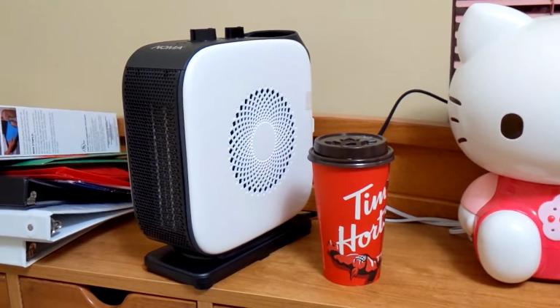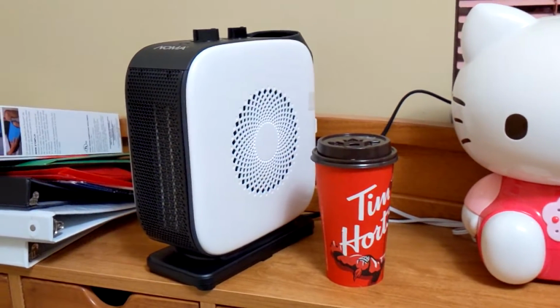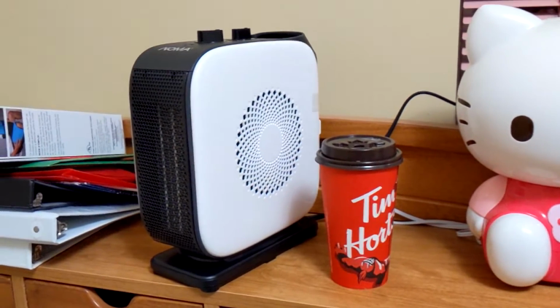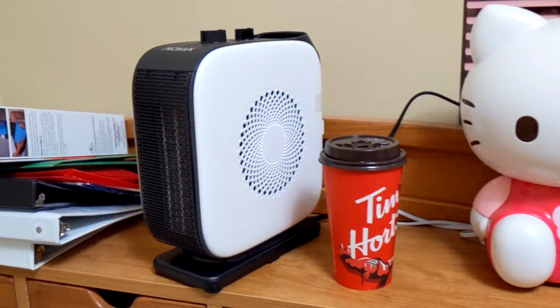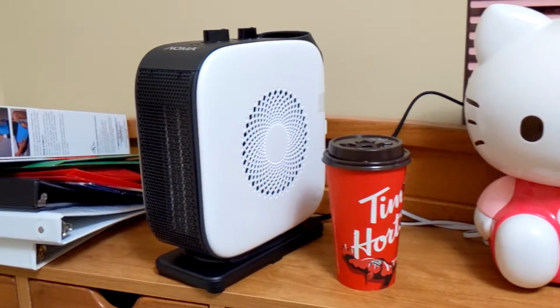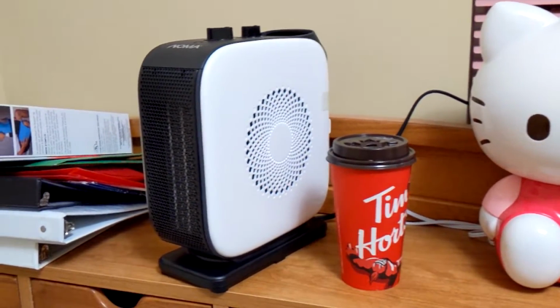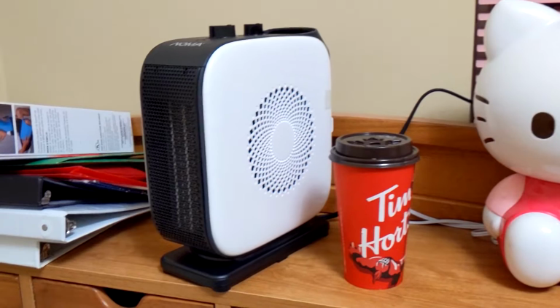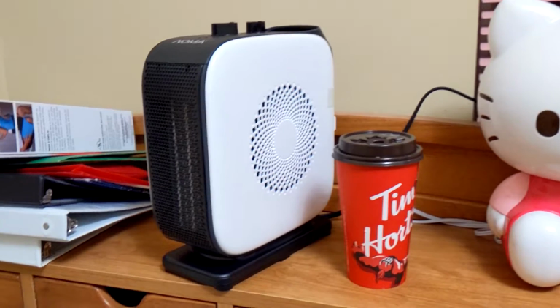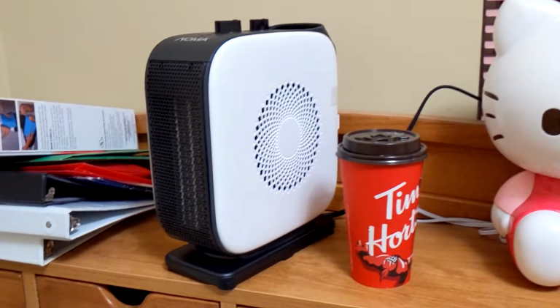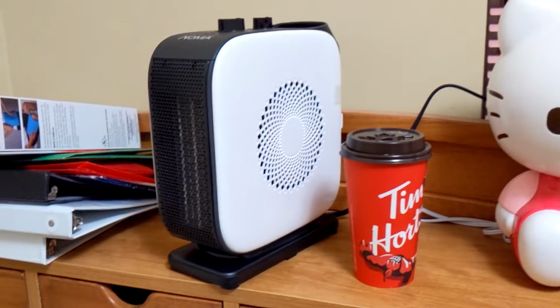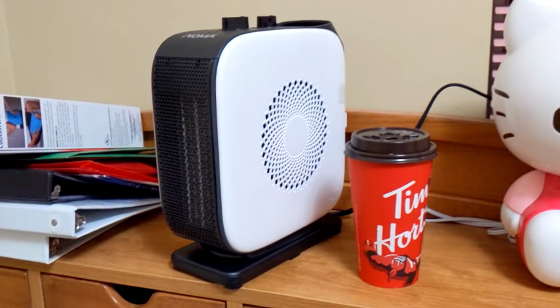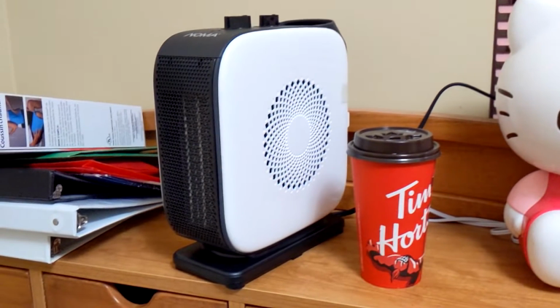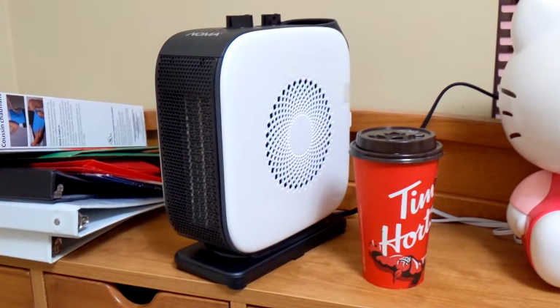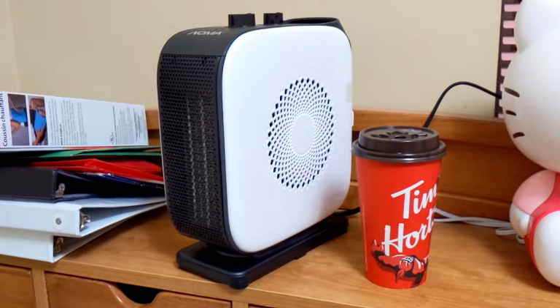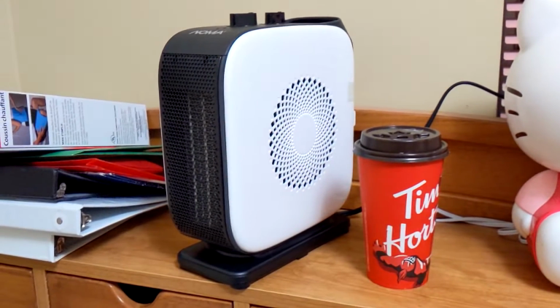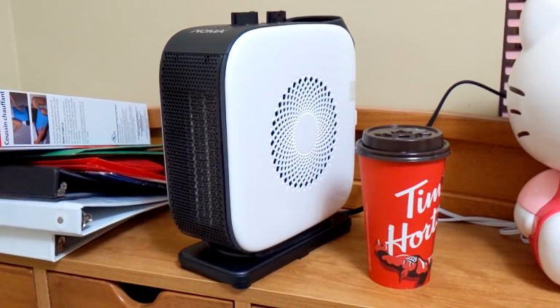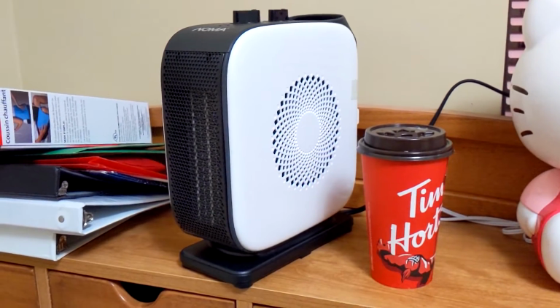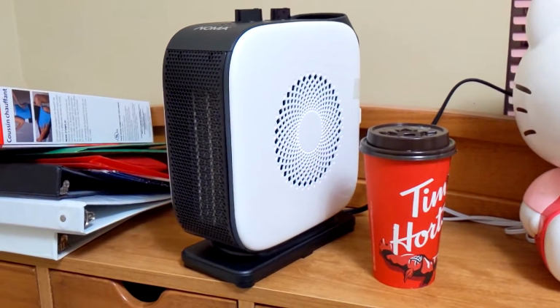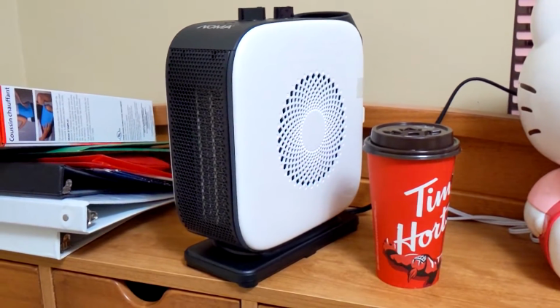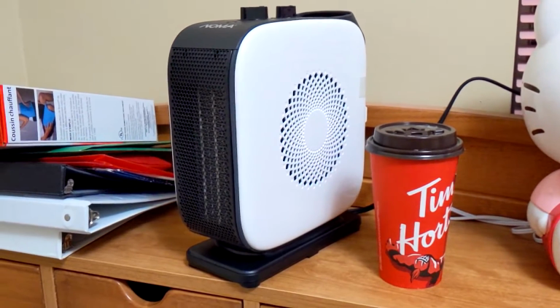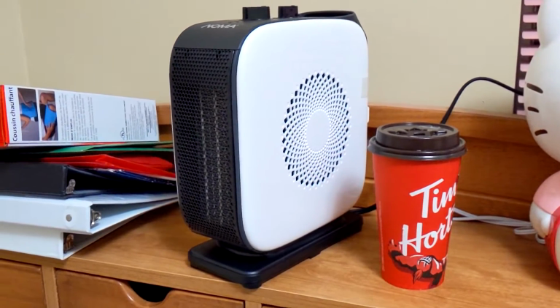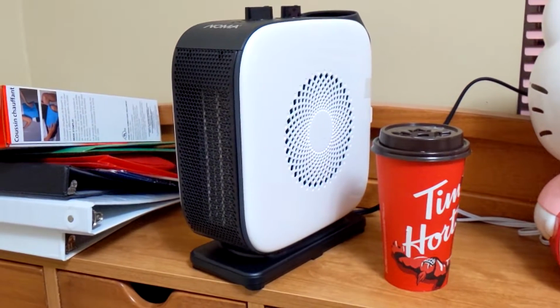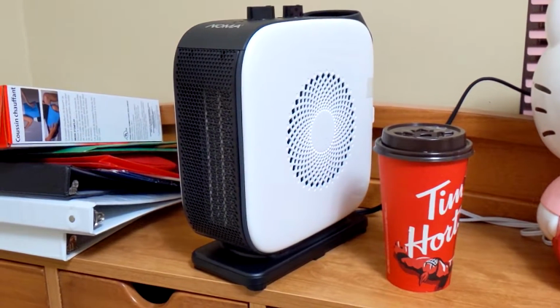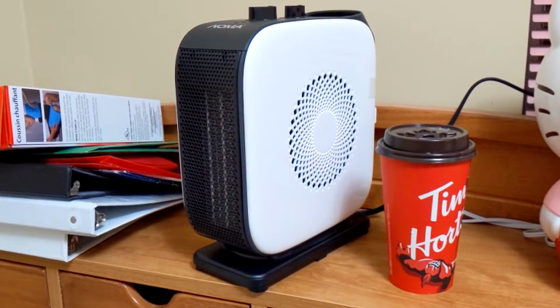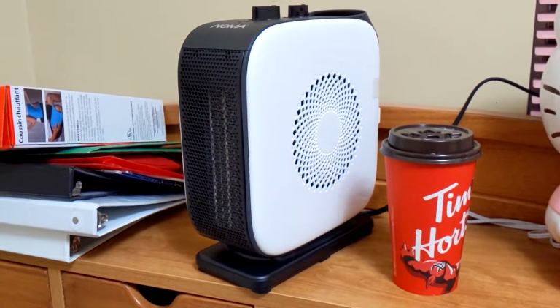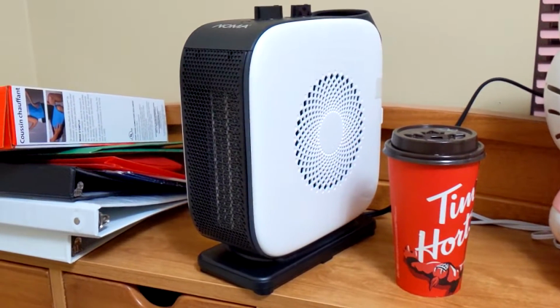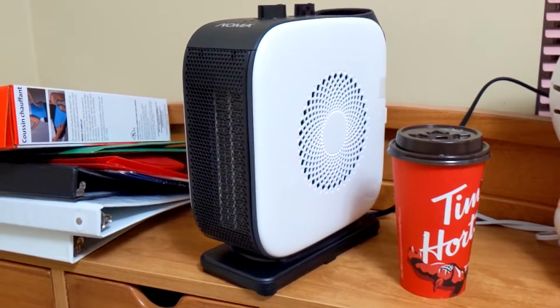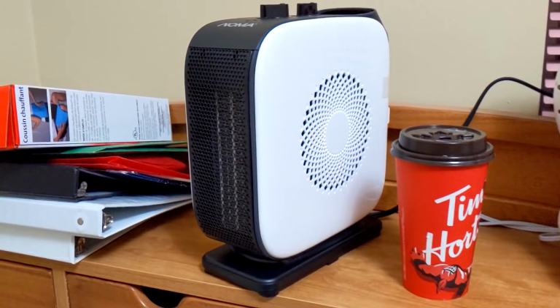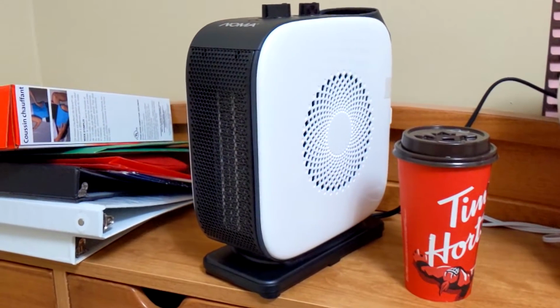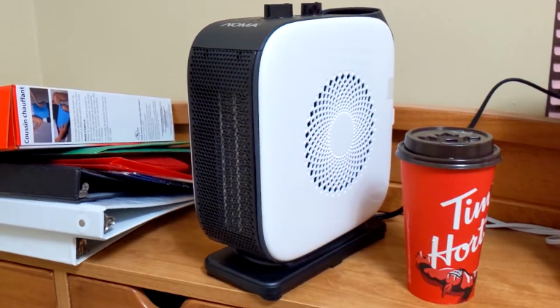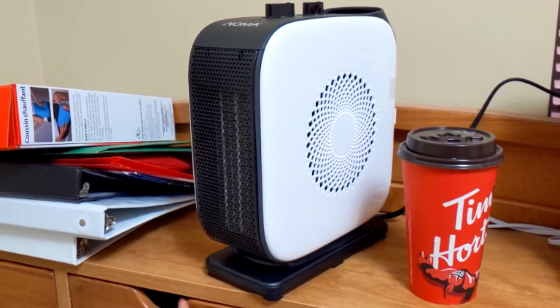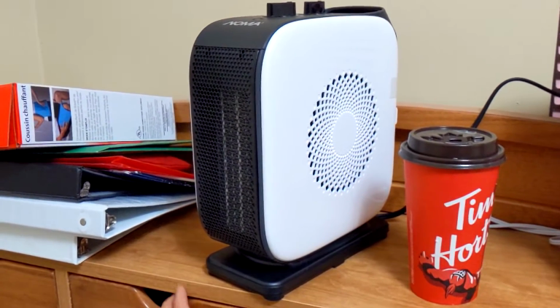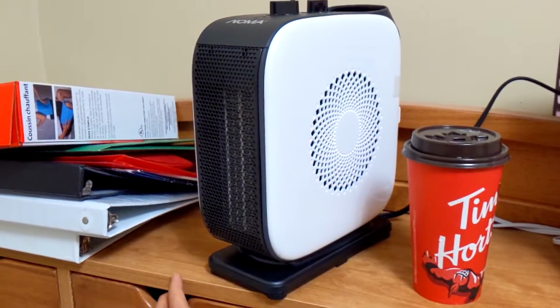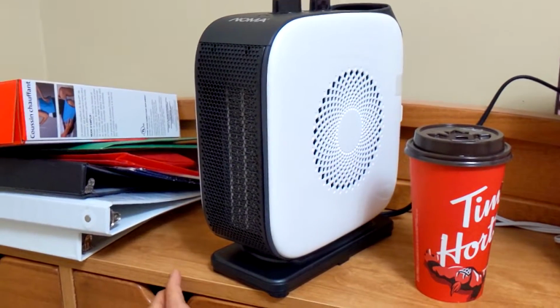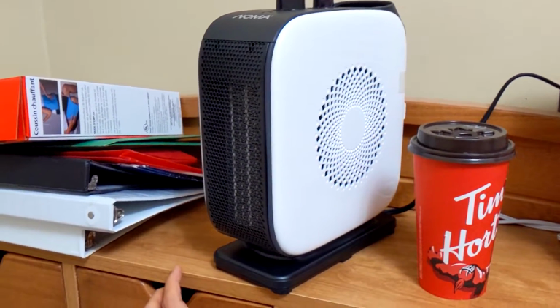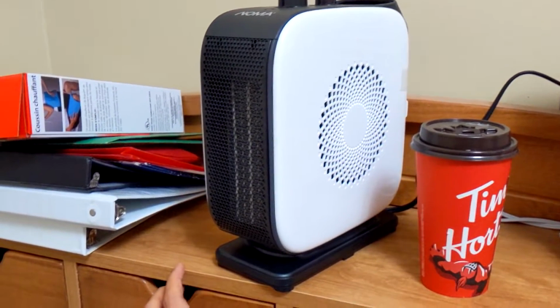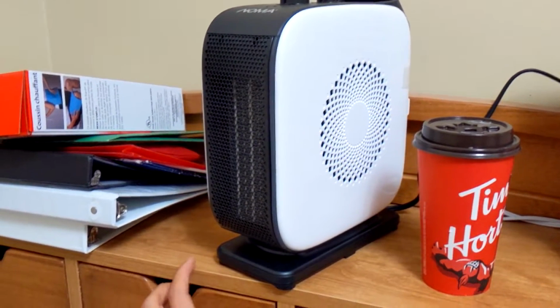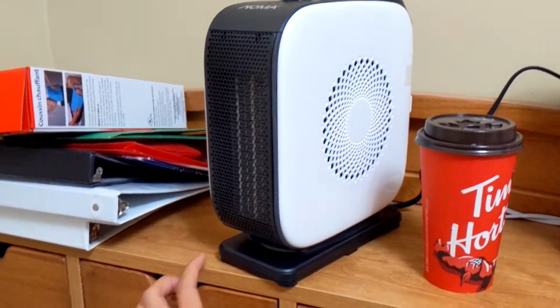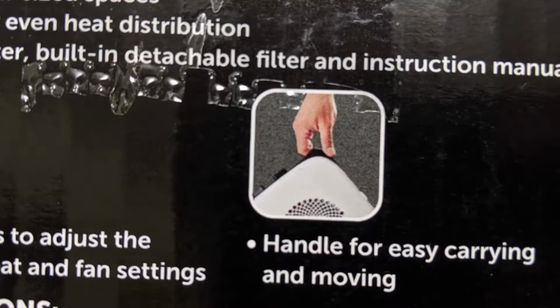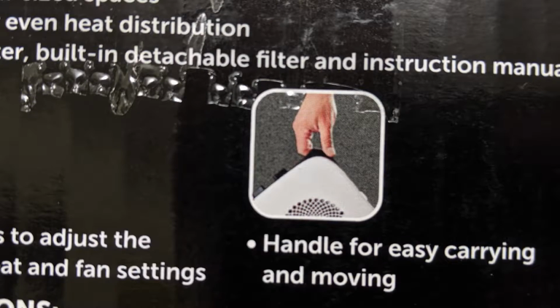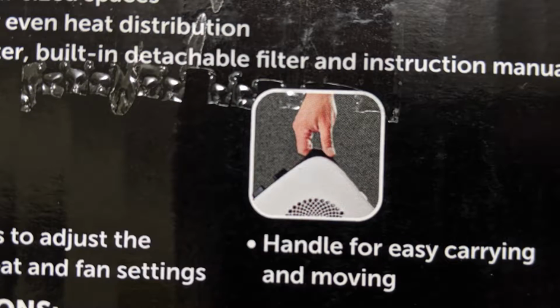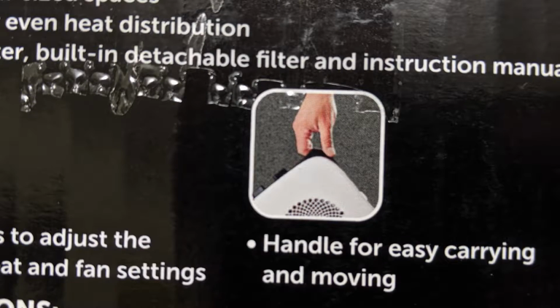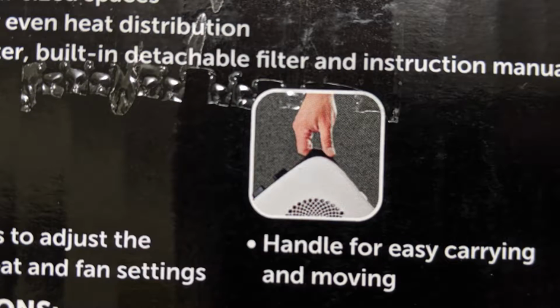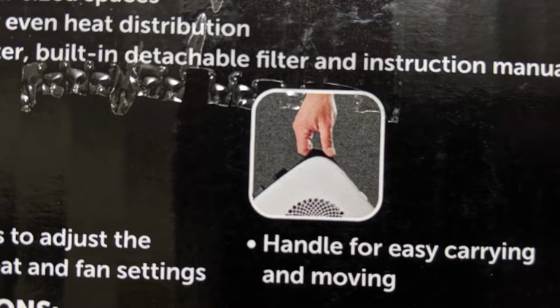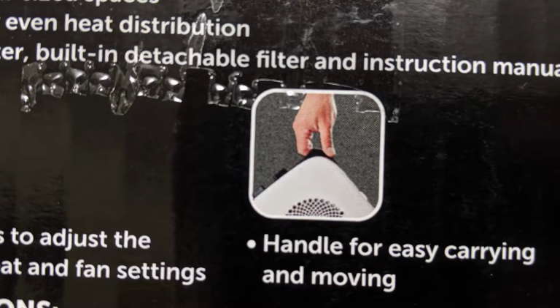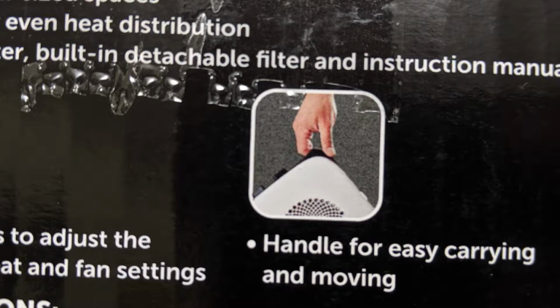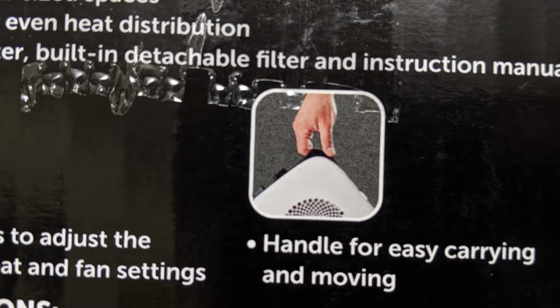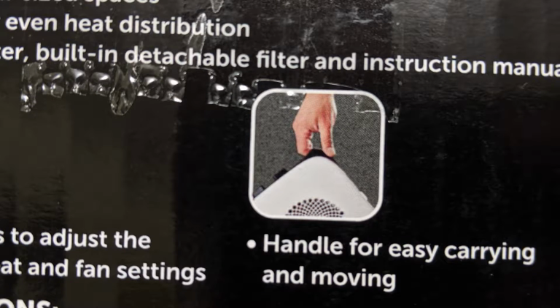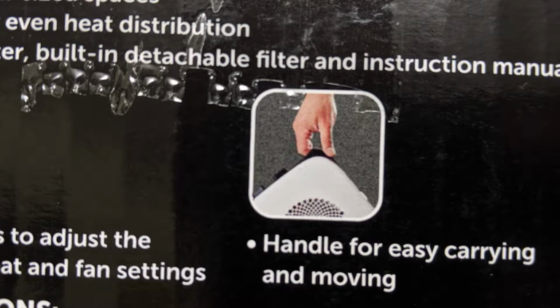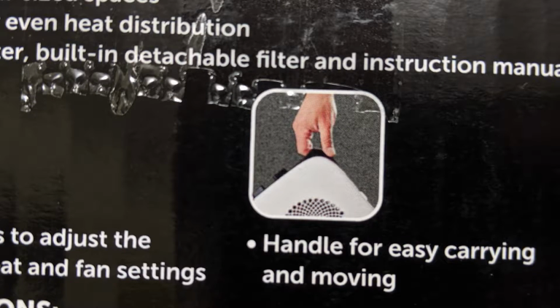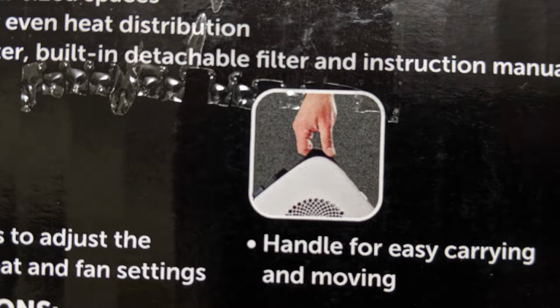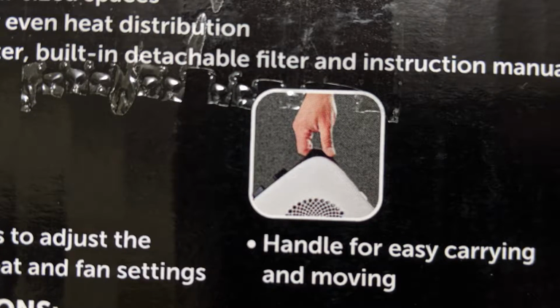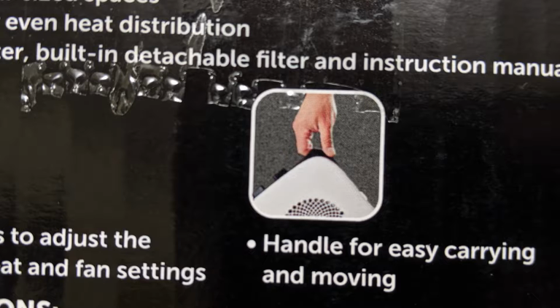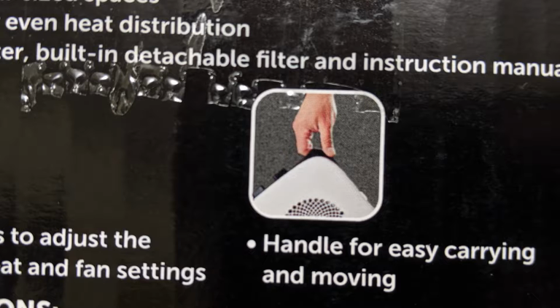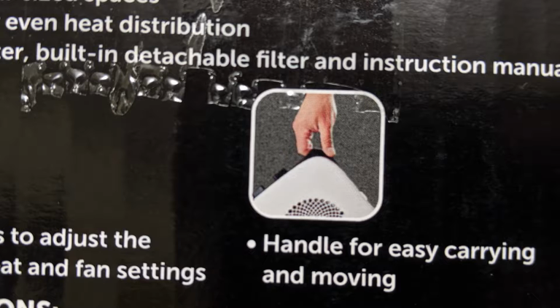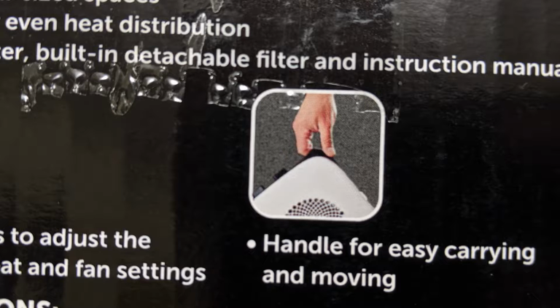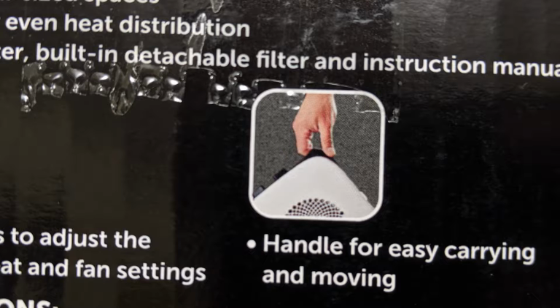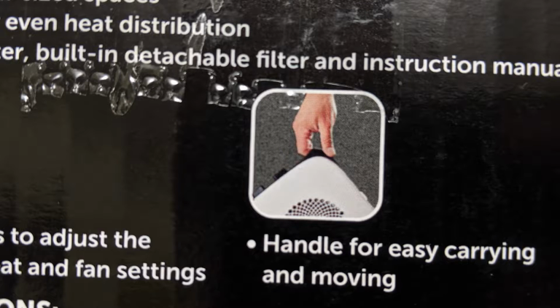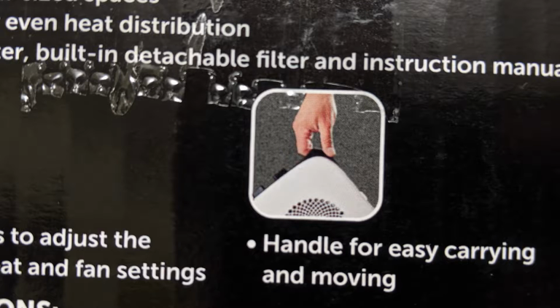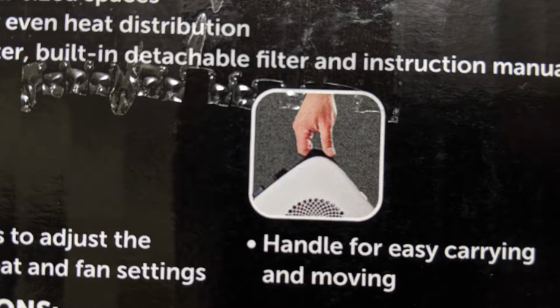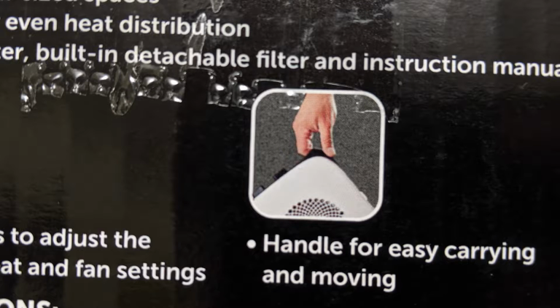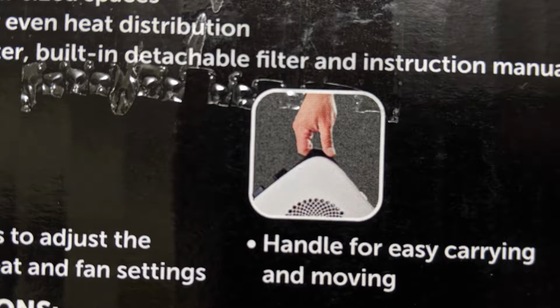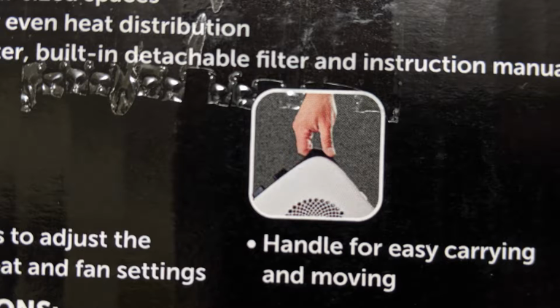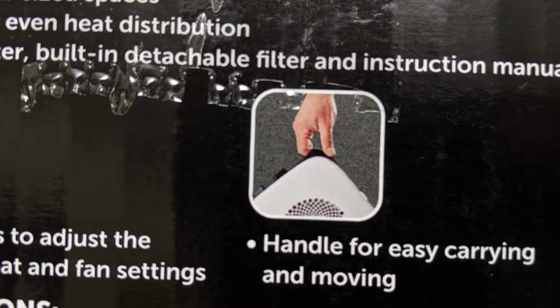I put a Tim Hortons large coffee cup to show you how big the heater is. It is pretty compact and easy to carry around. It also has a handle to carry, which is very convenient.